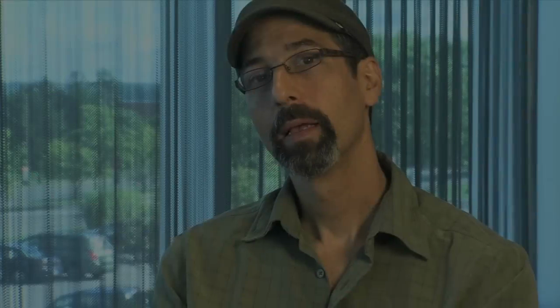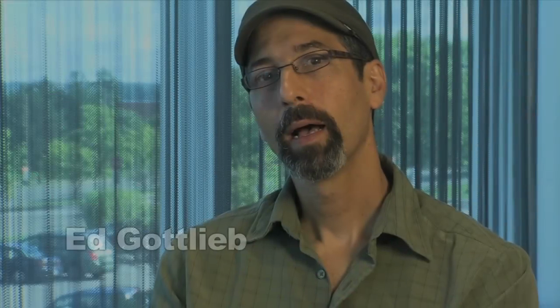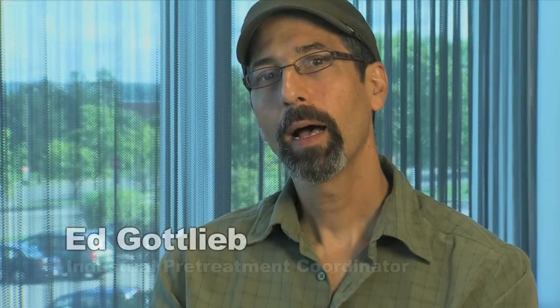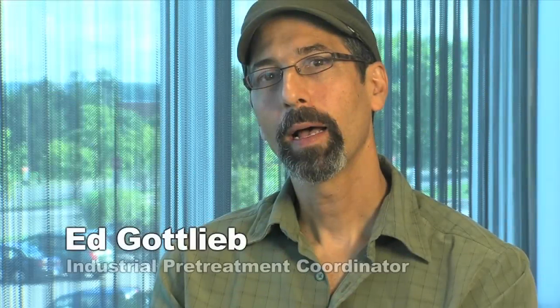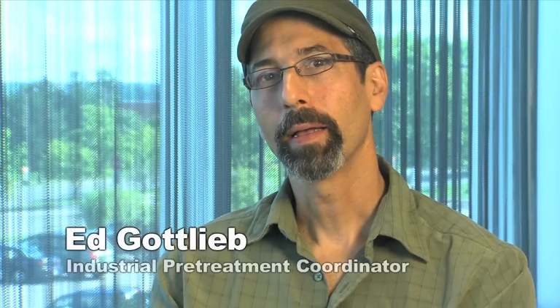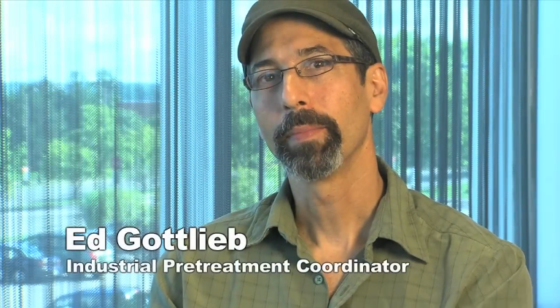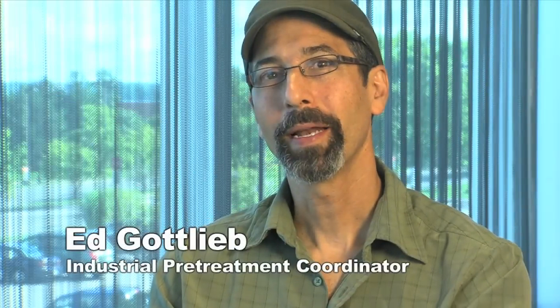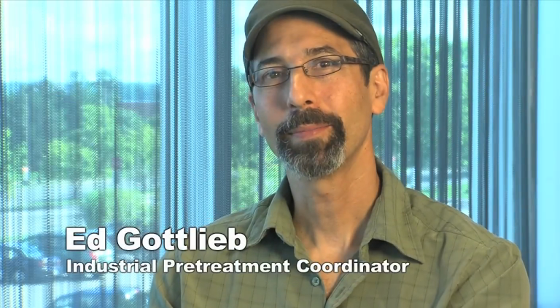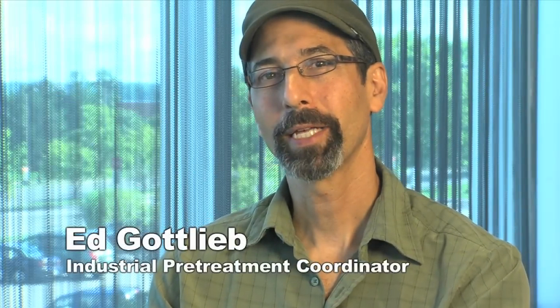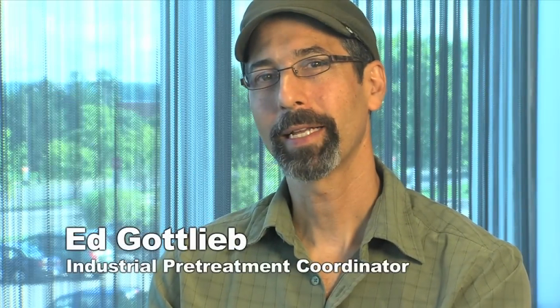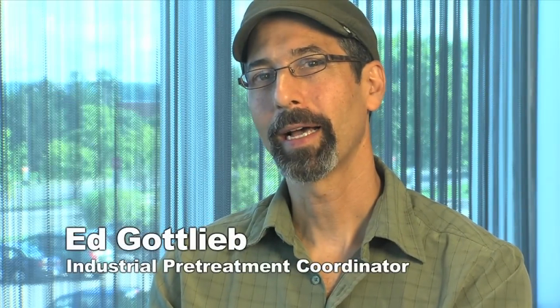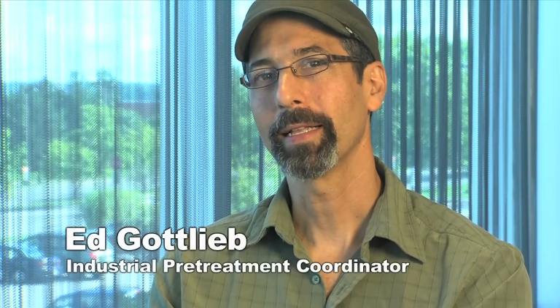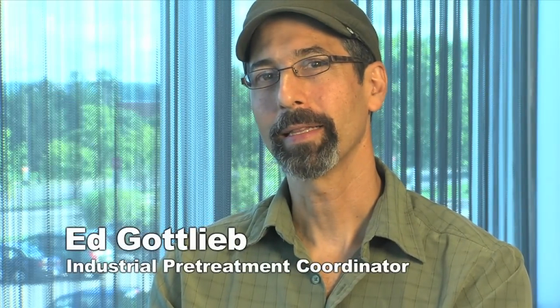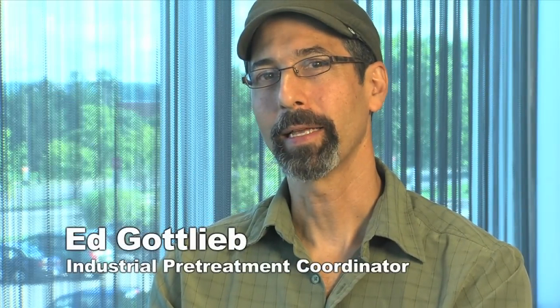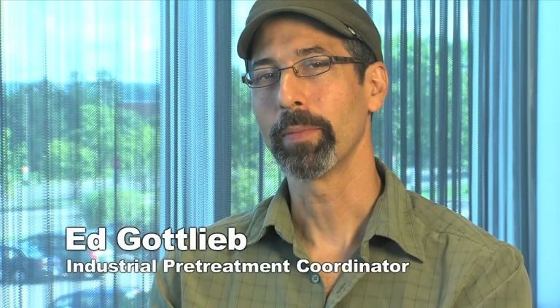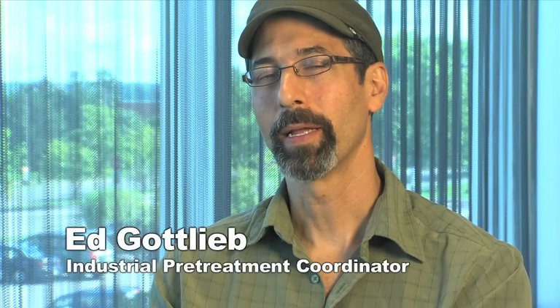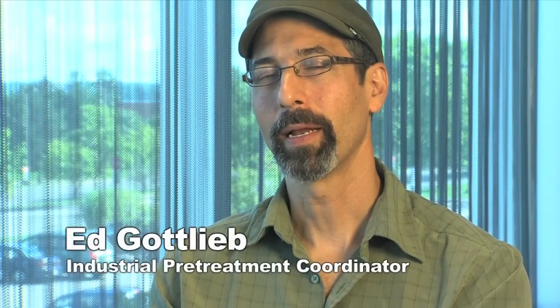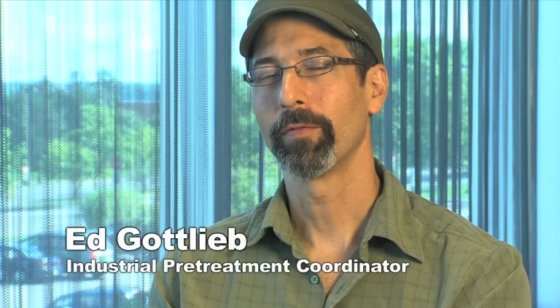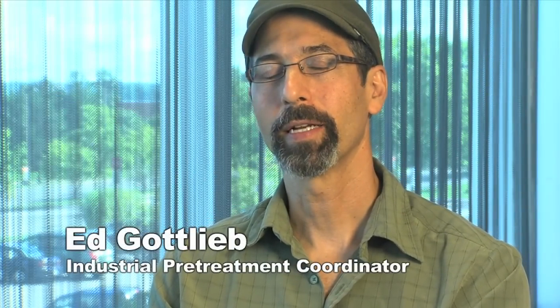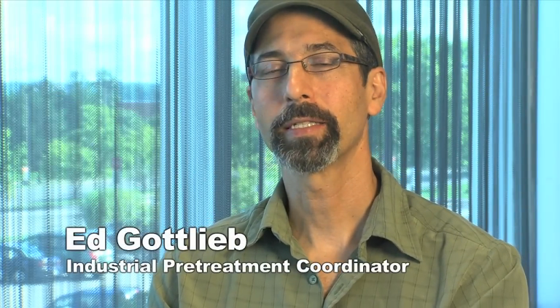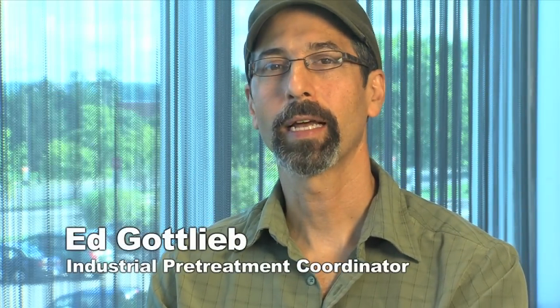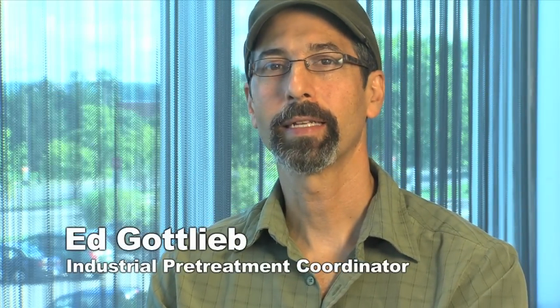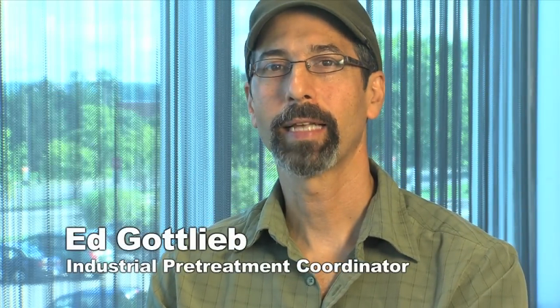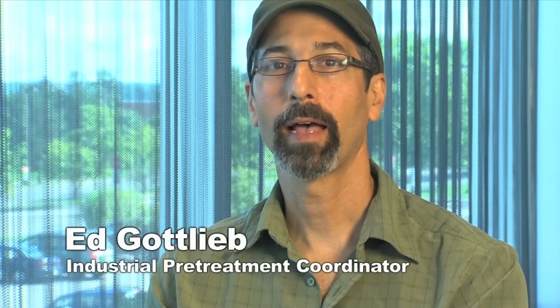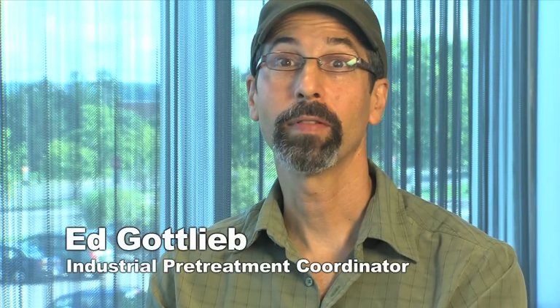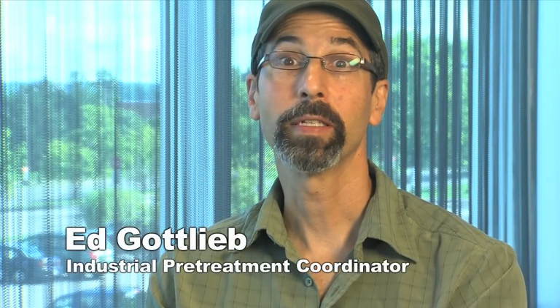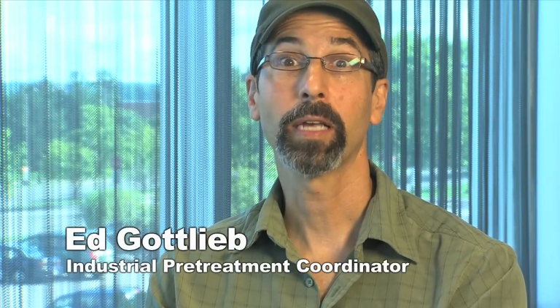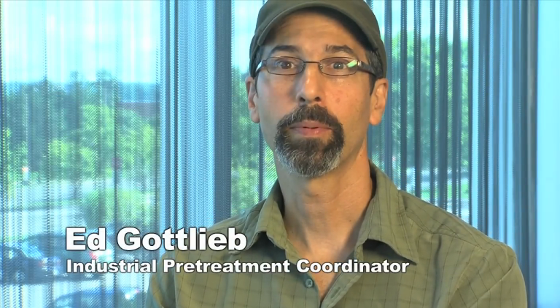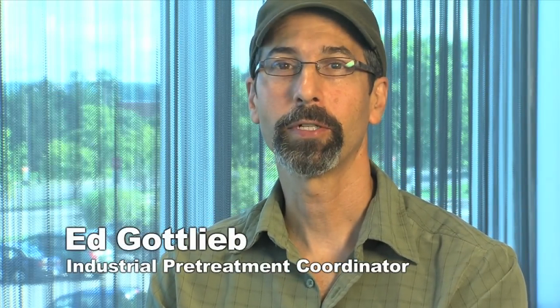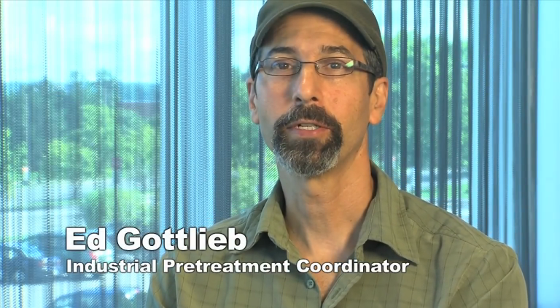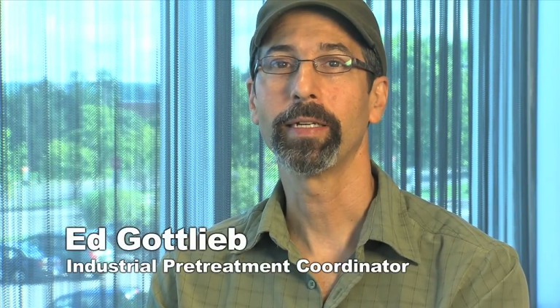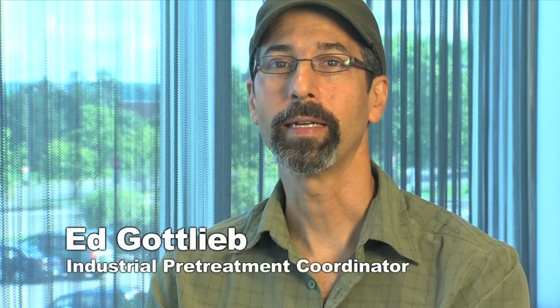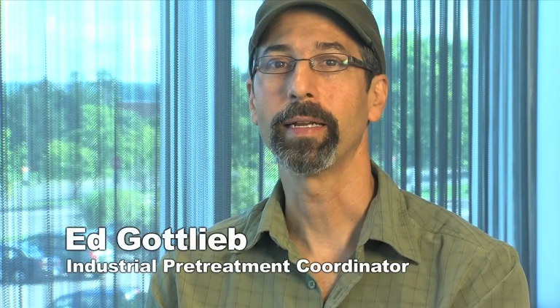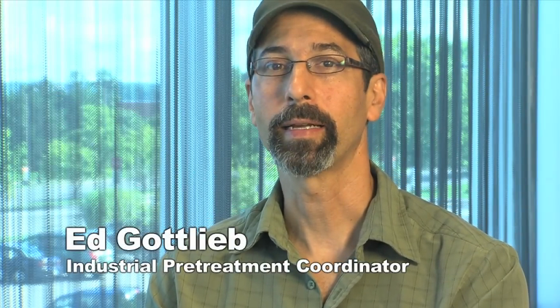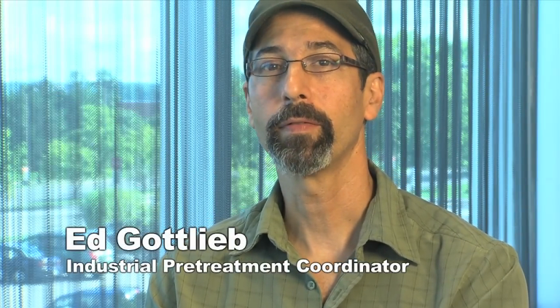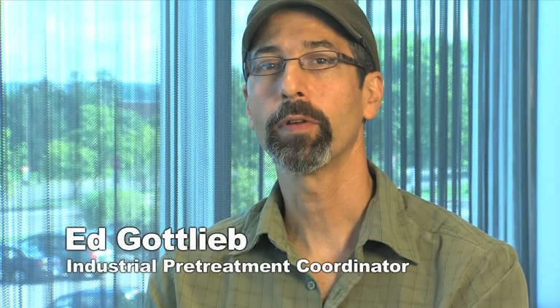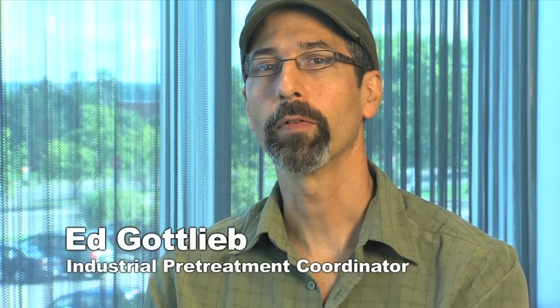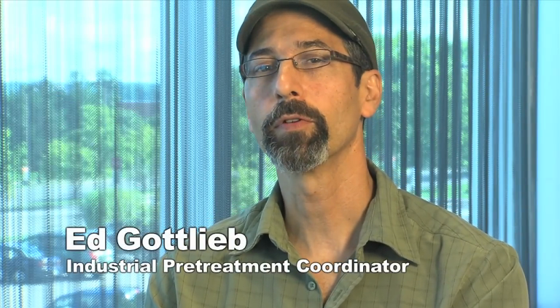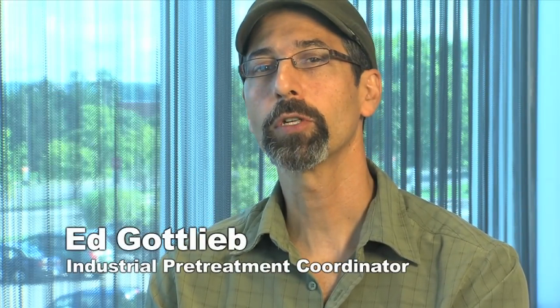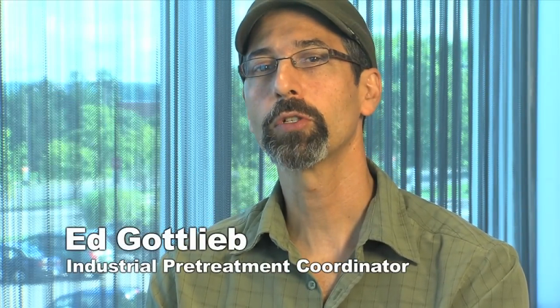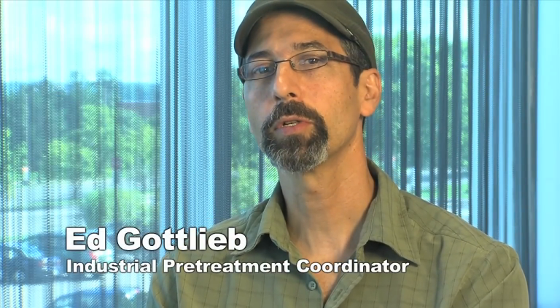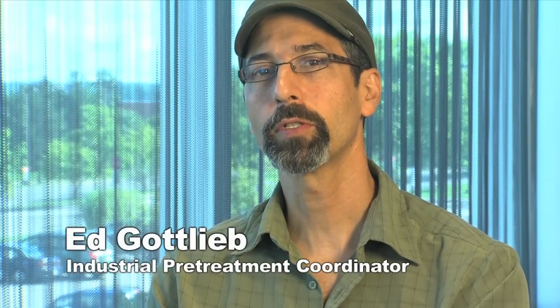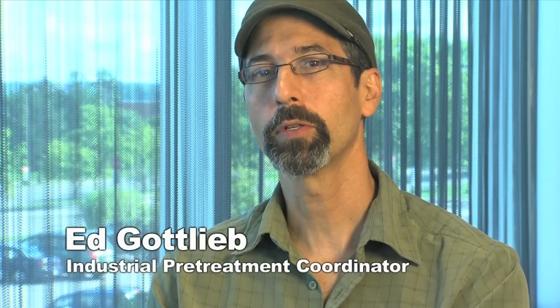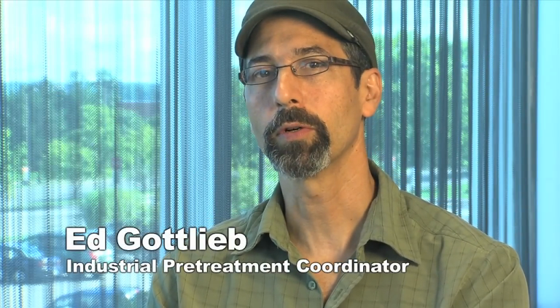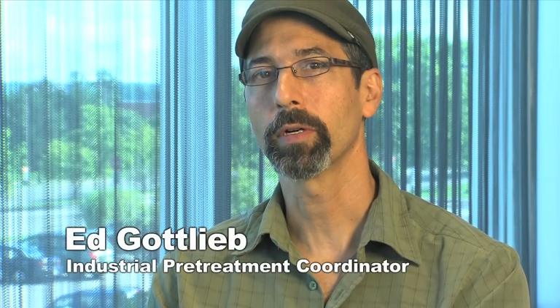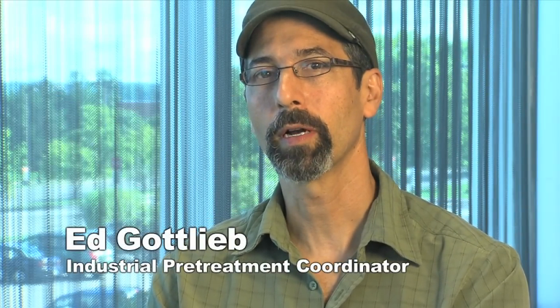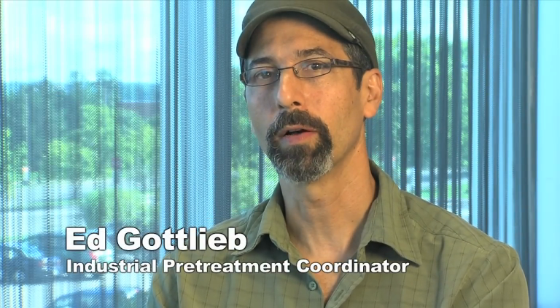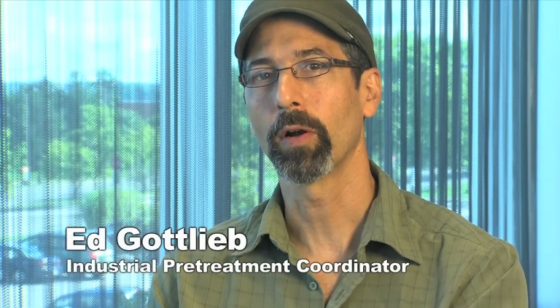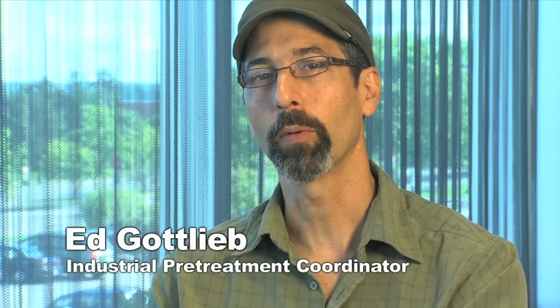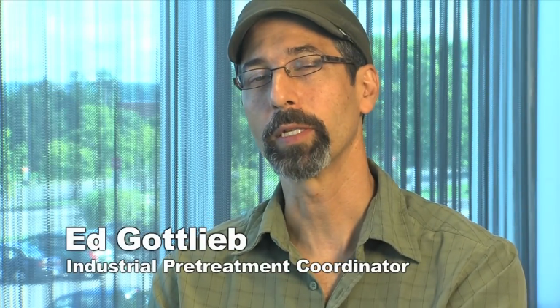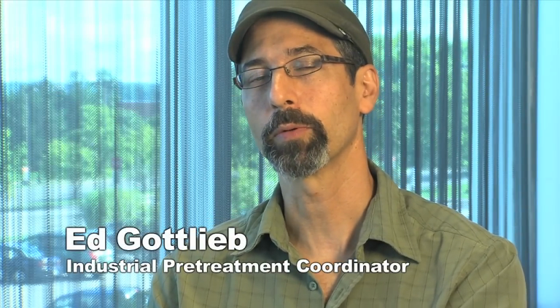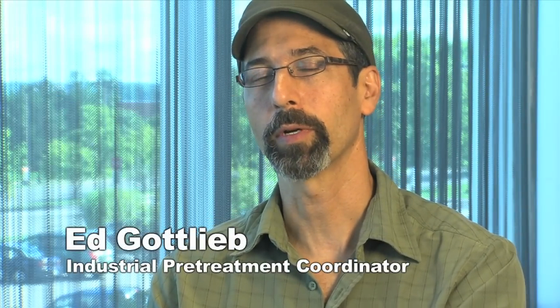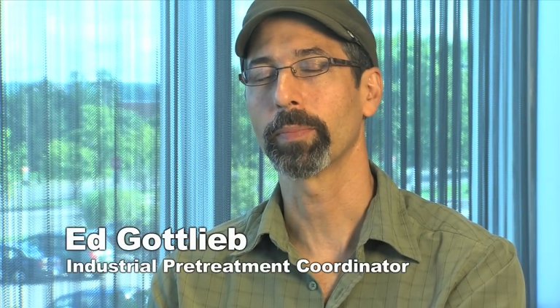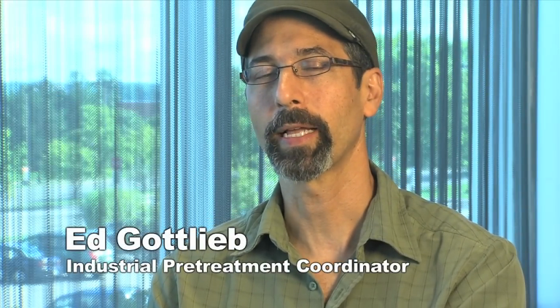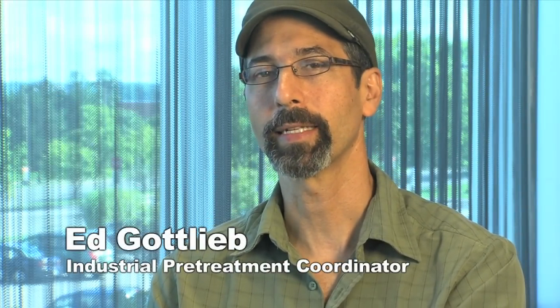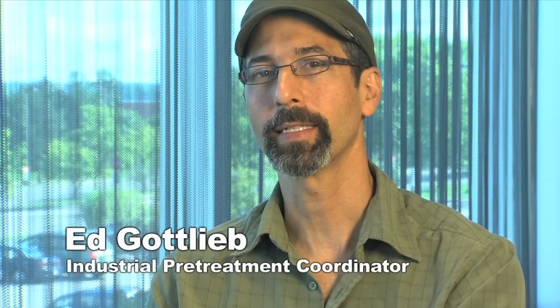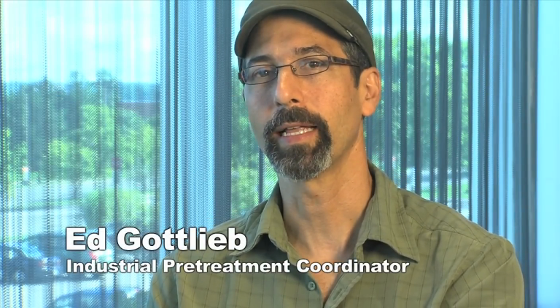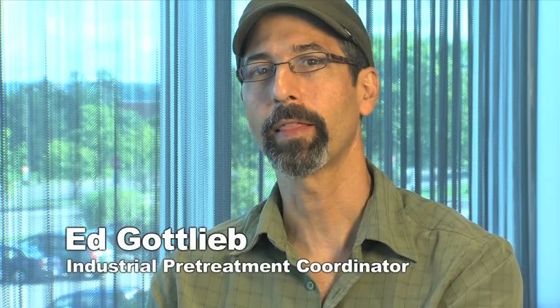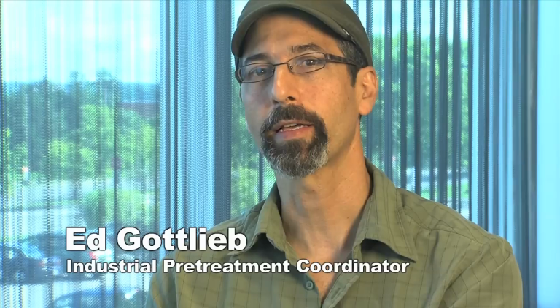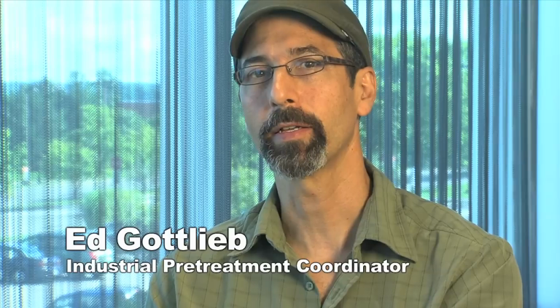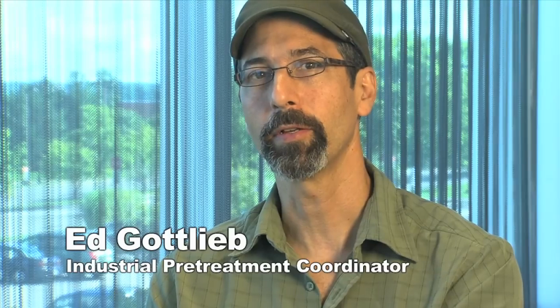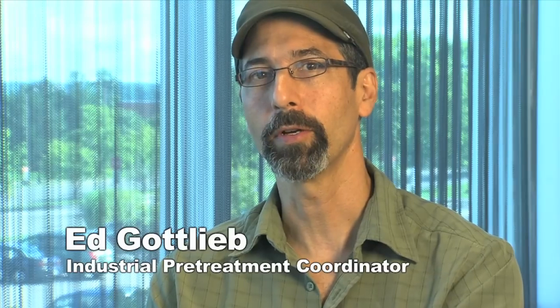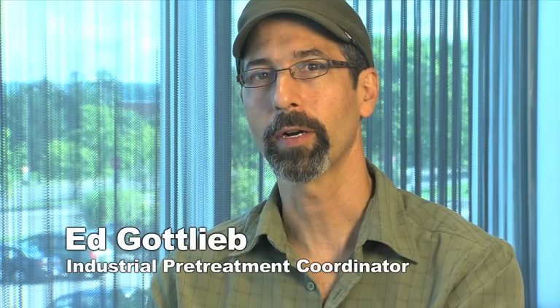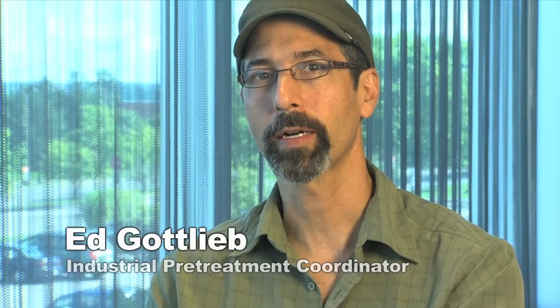Hi, my name is Ed Gottlieb and I'm very excited to have this opportunity to give you a virtual tour of our wastewater plant in Ithaca, New York.